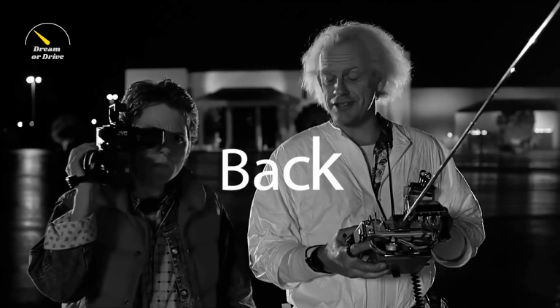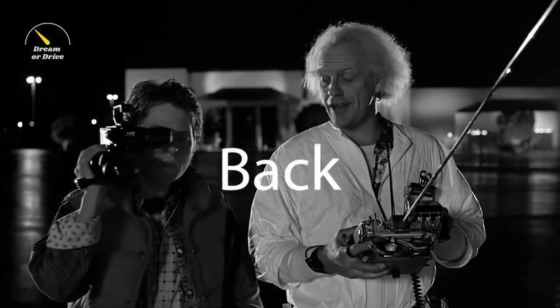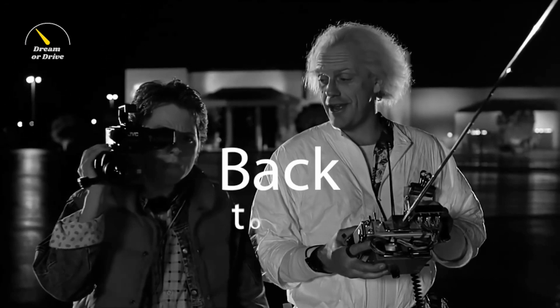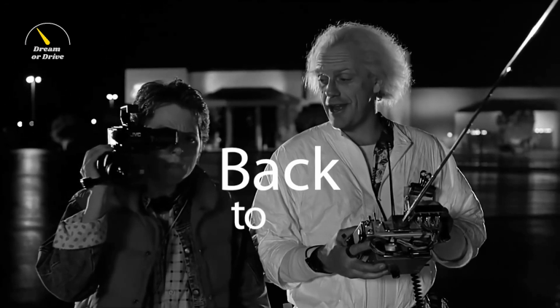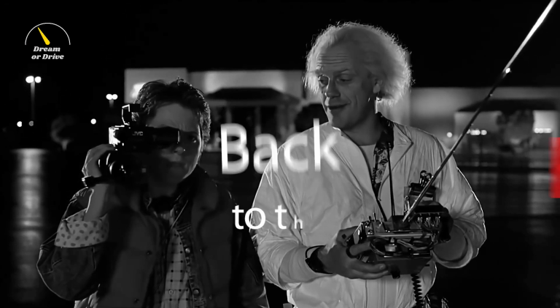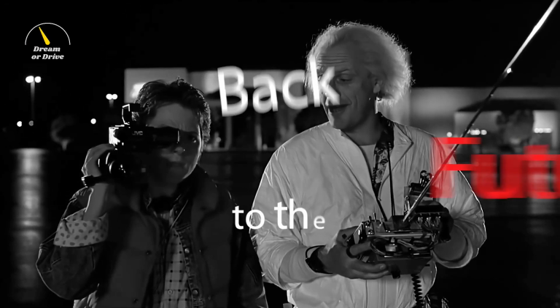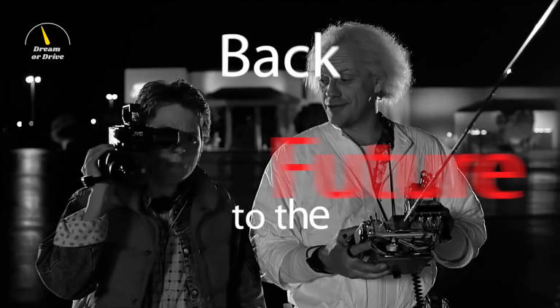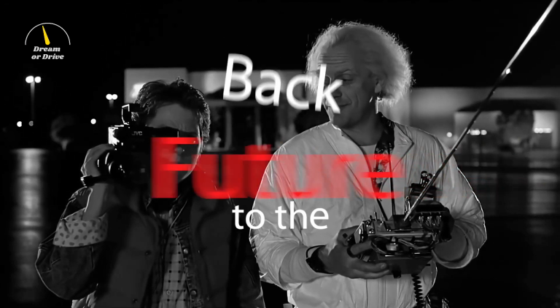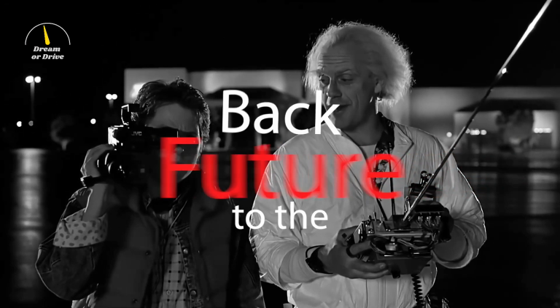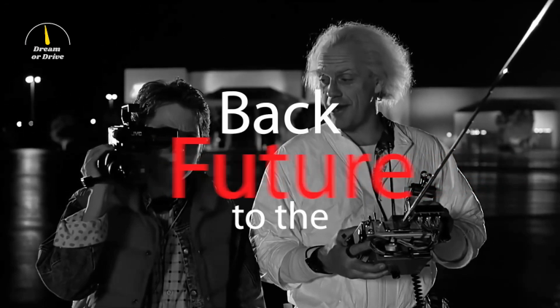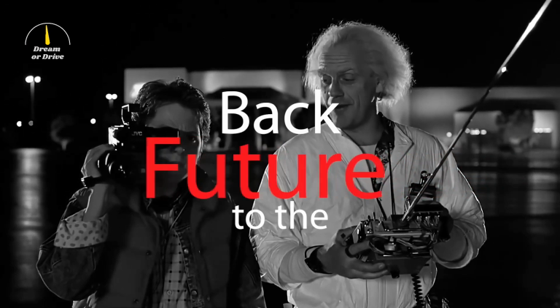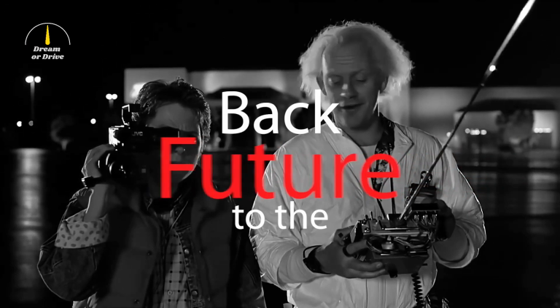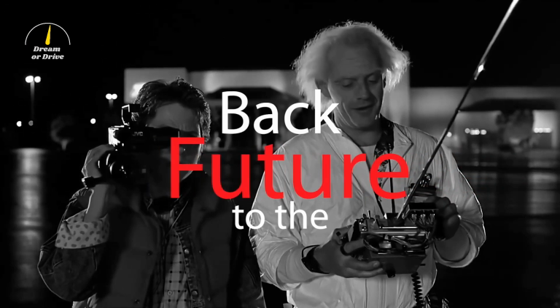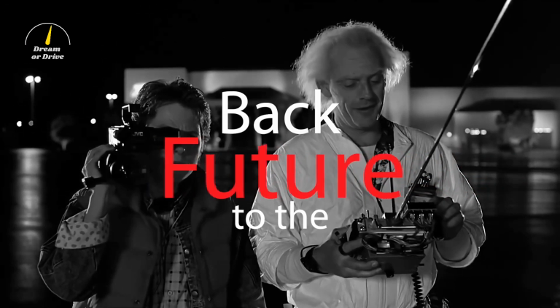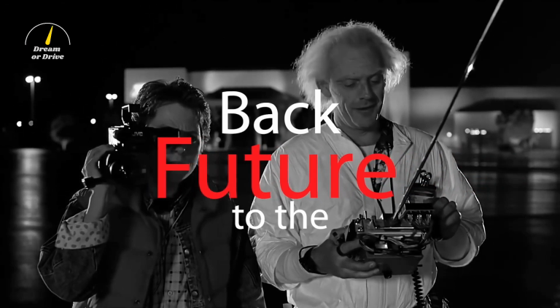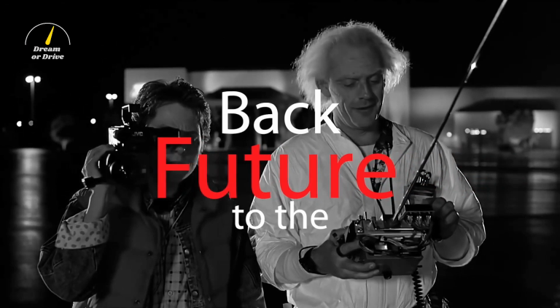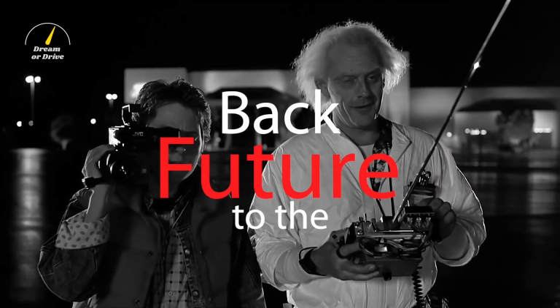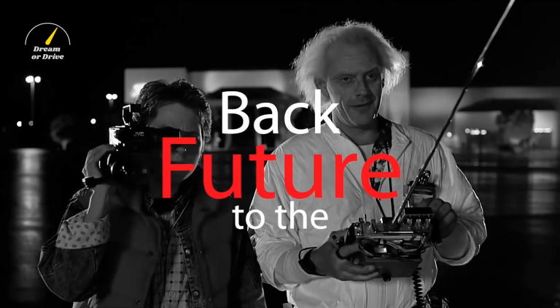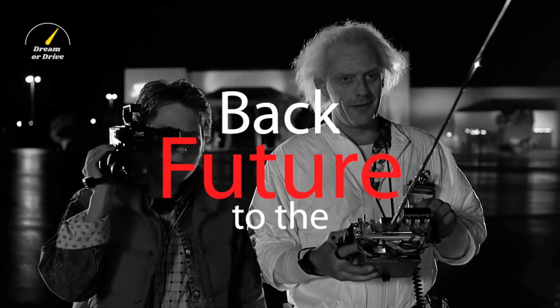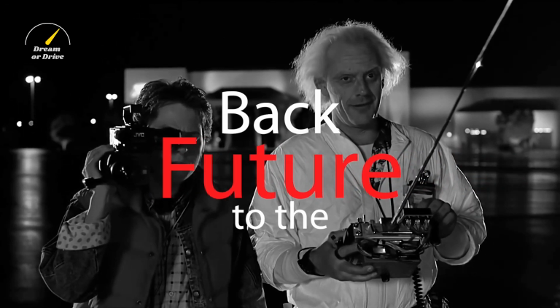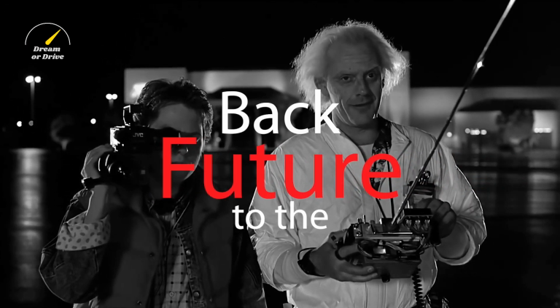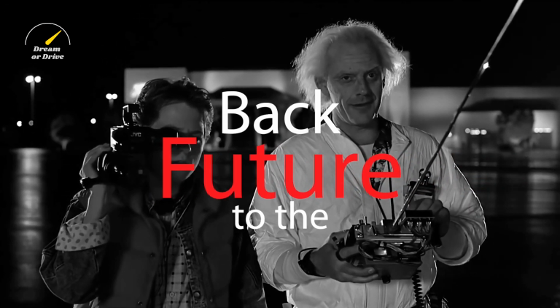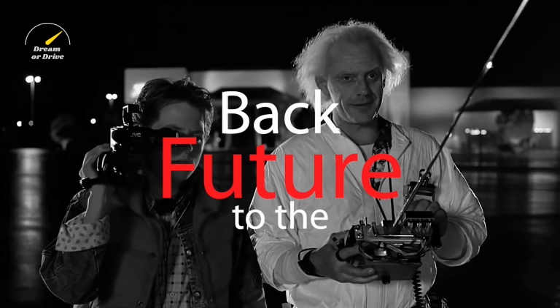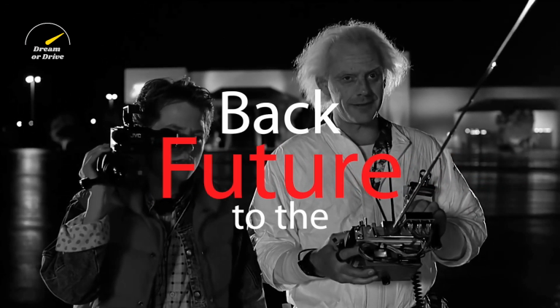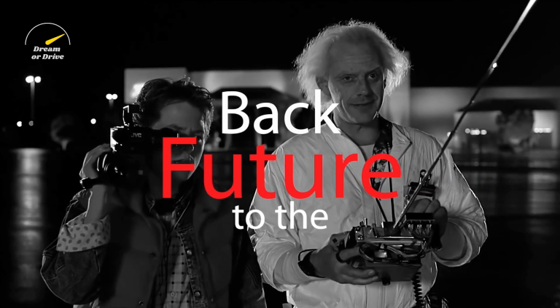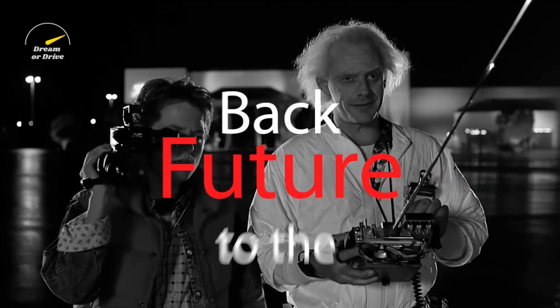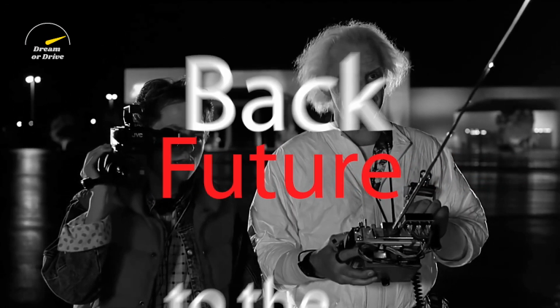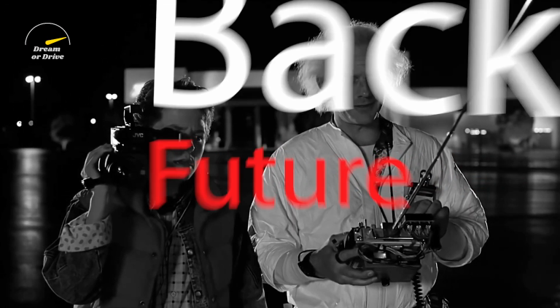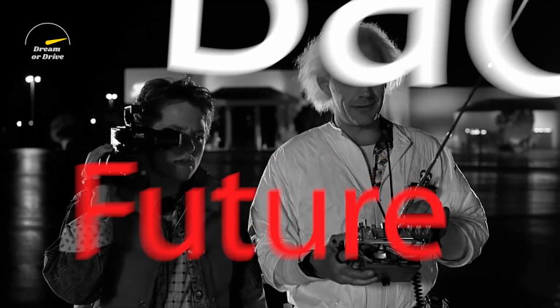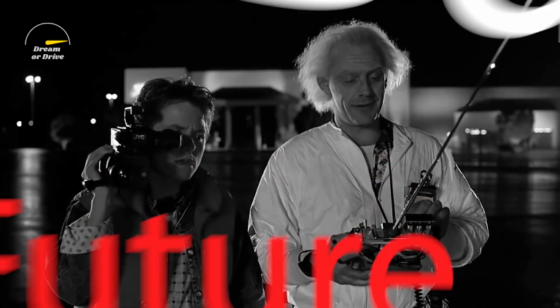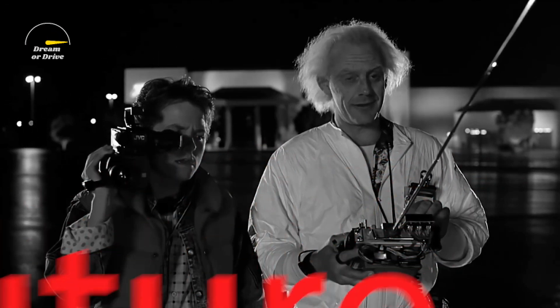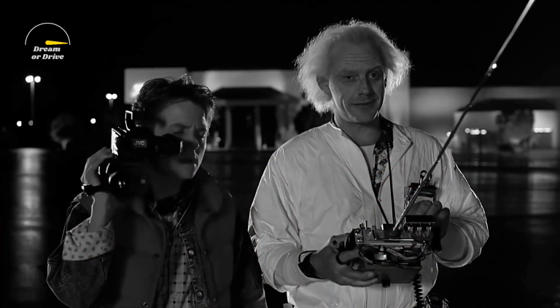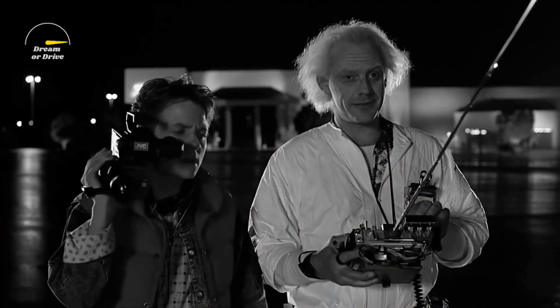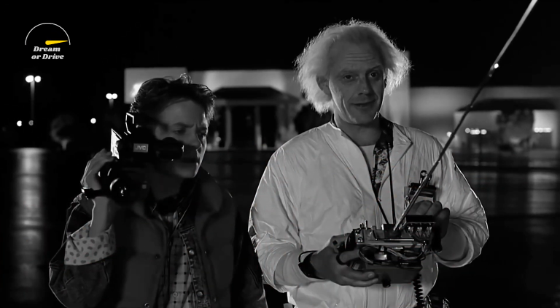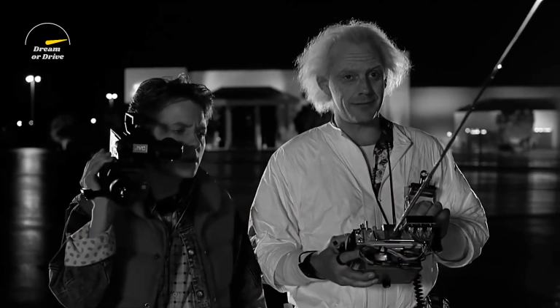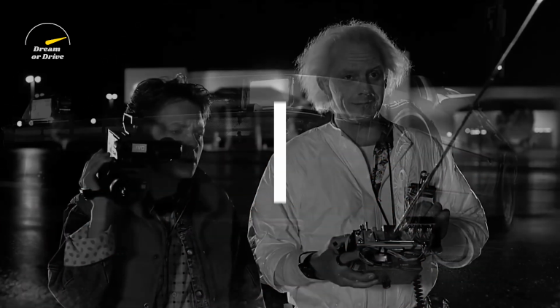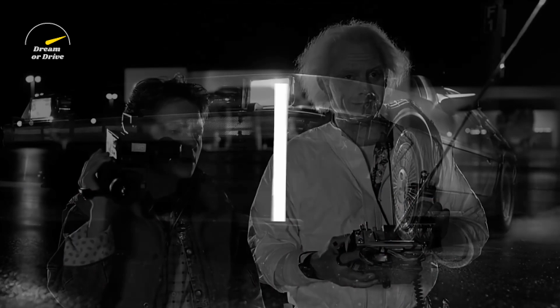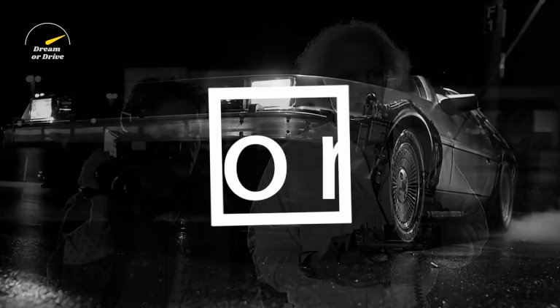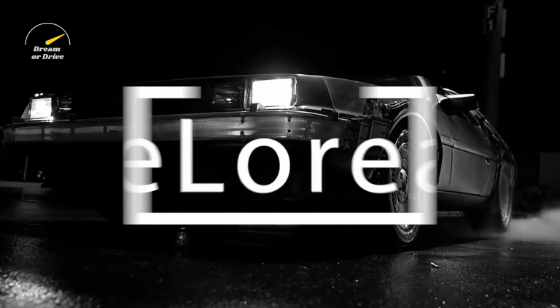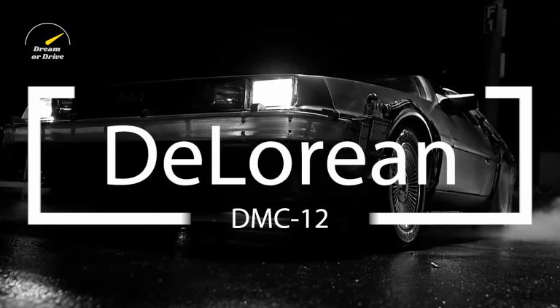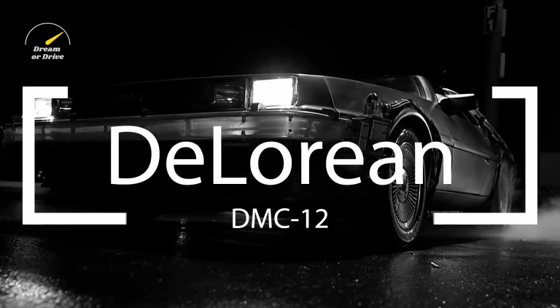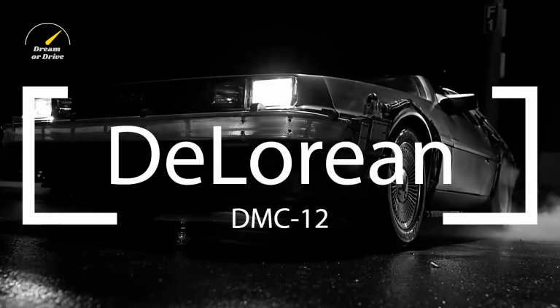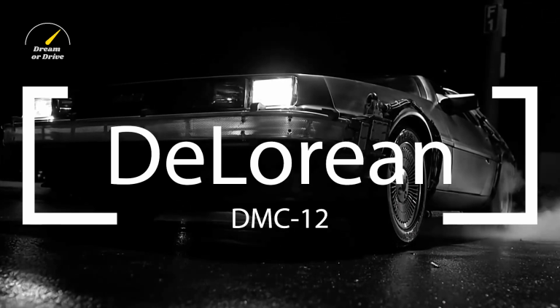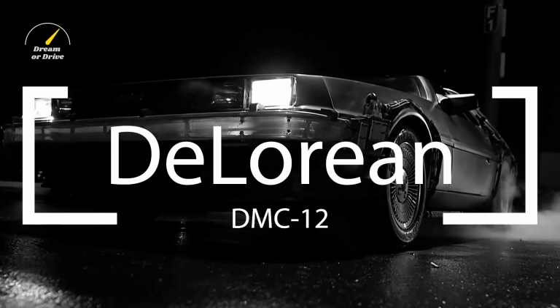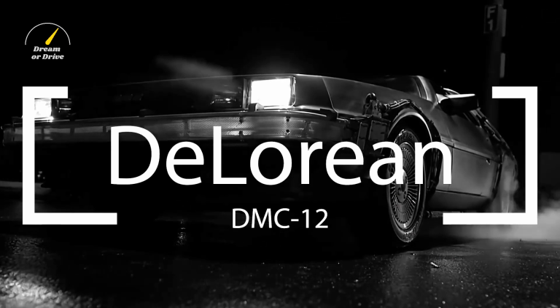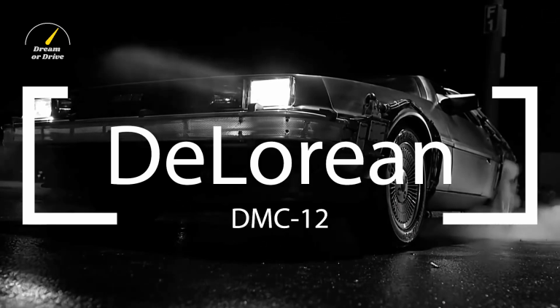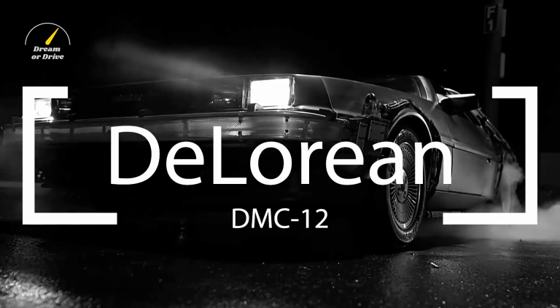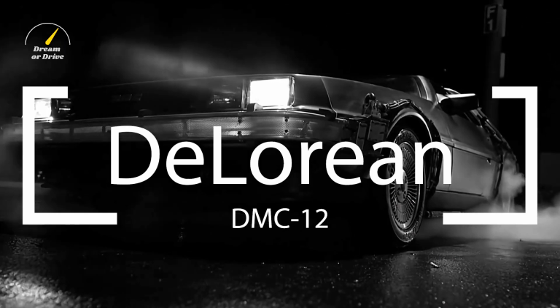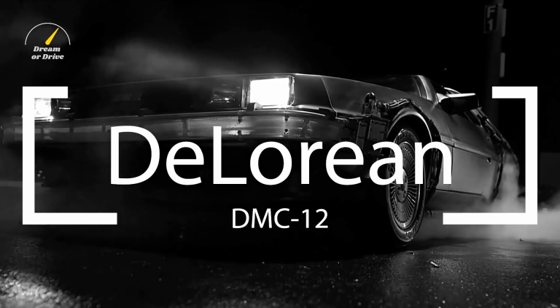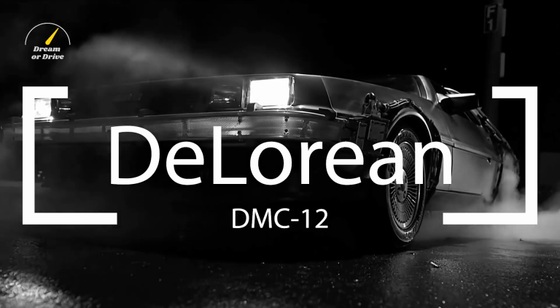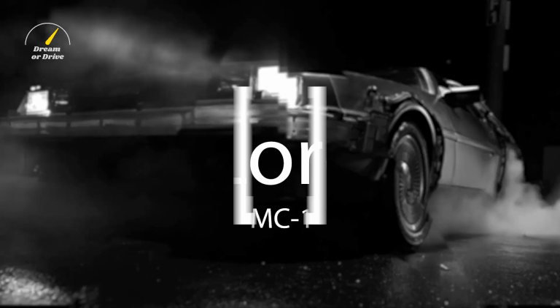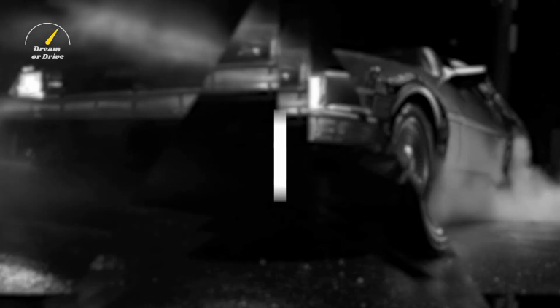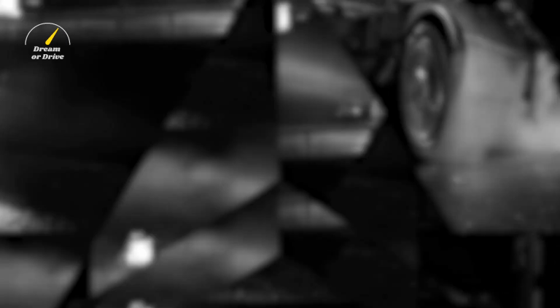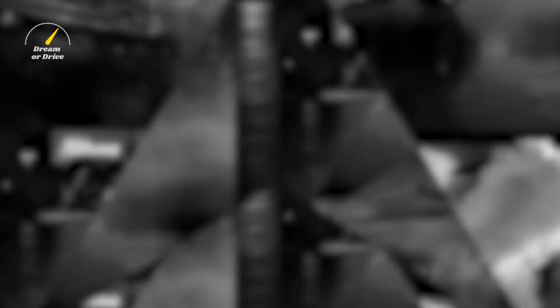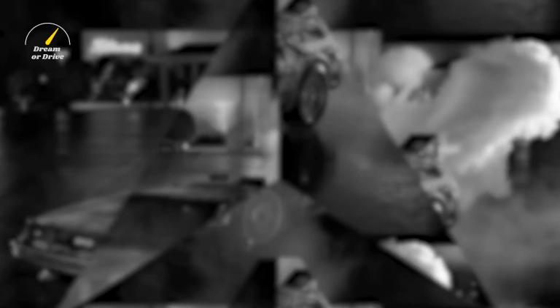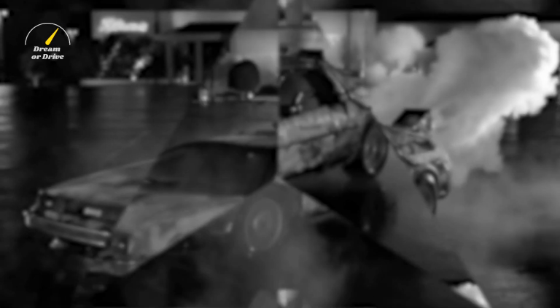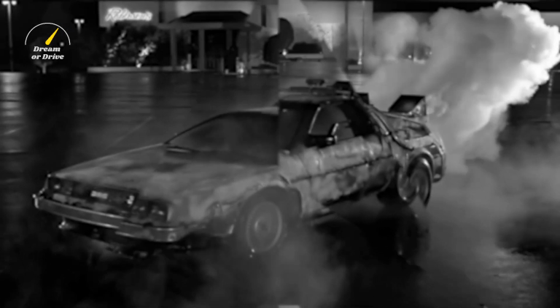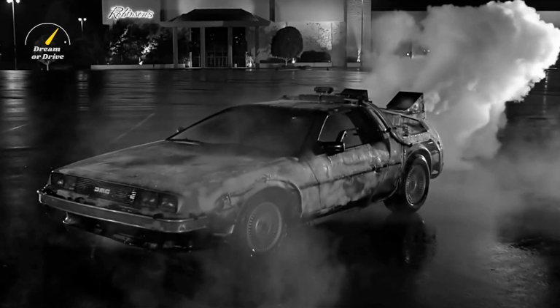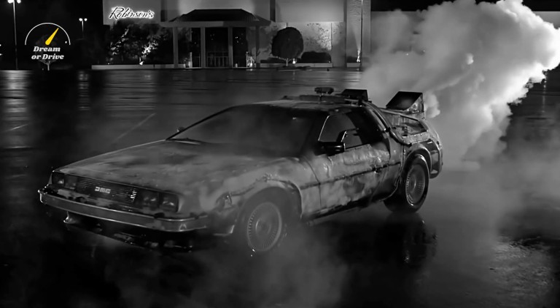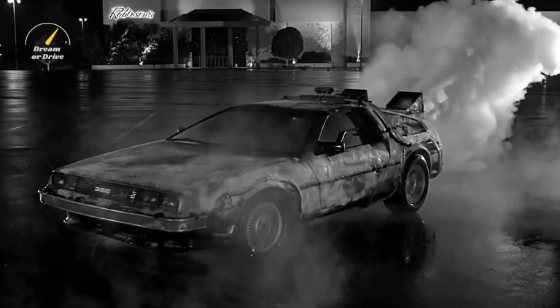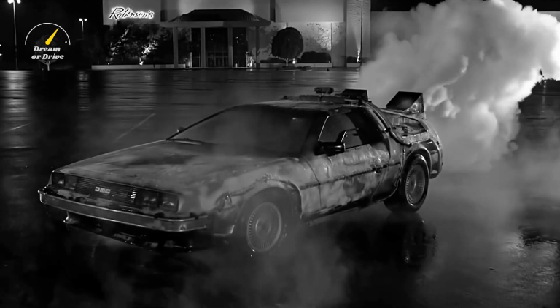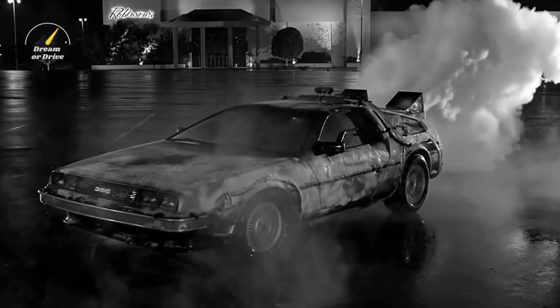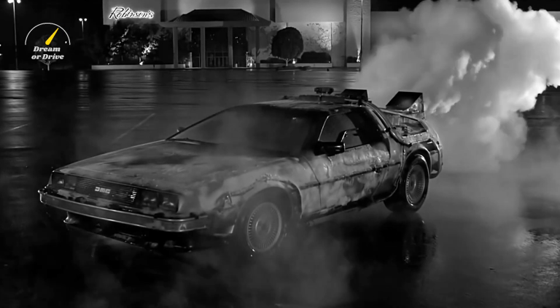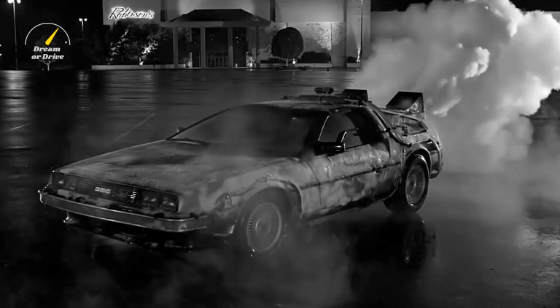If you grew up watching Back to the Future and its sequels, you're probably excited about the return of the classic DeLorean DMC-12.